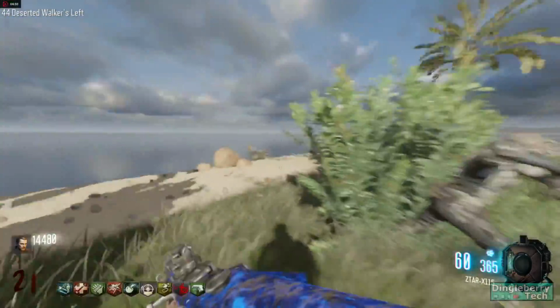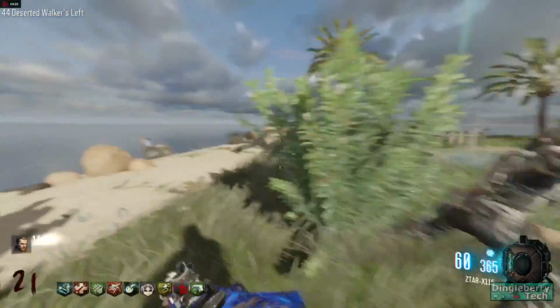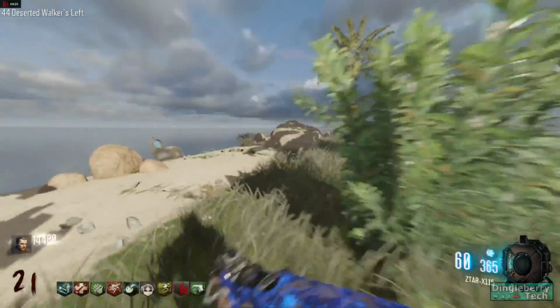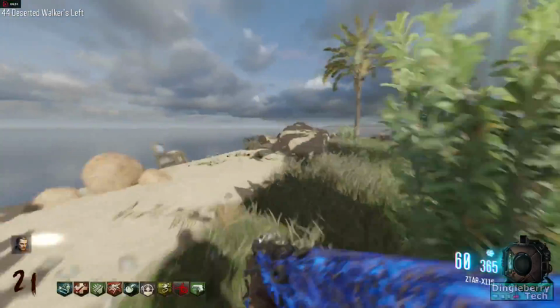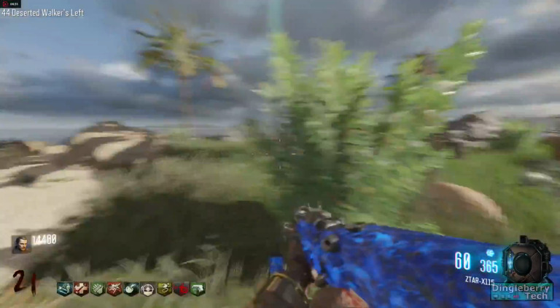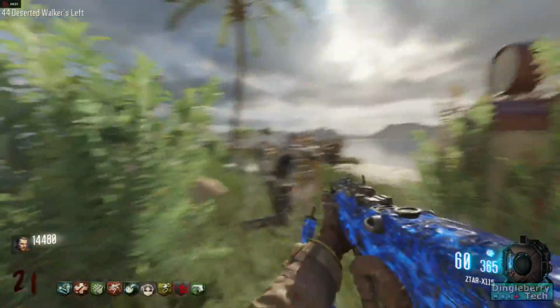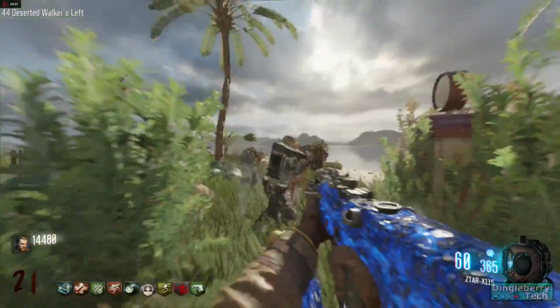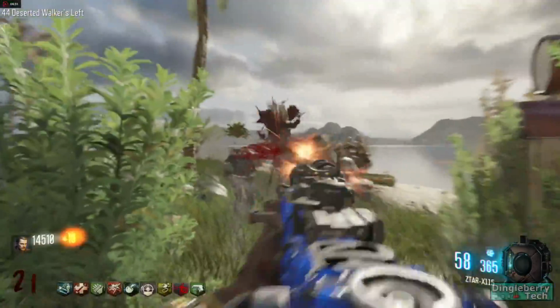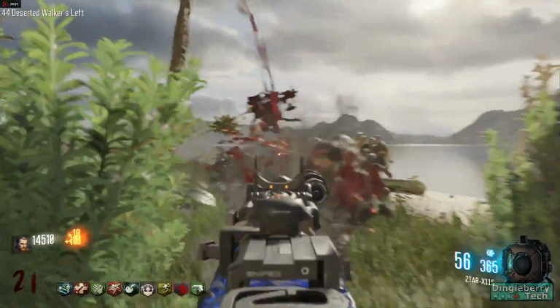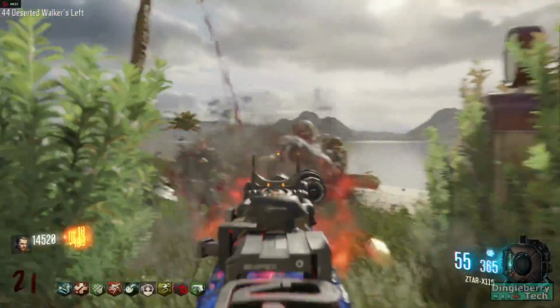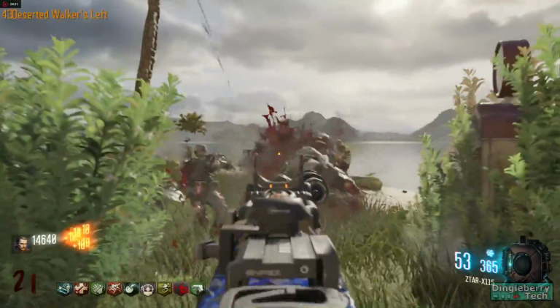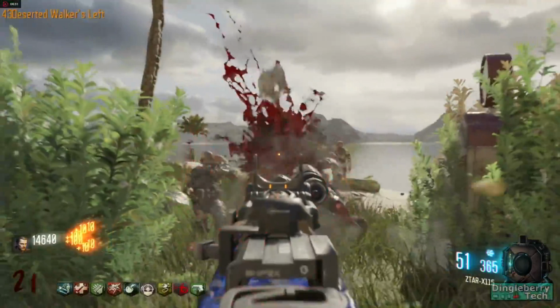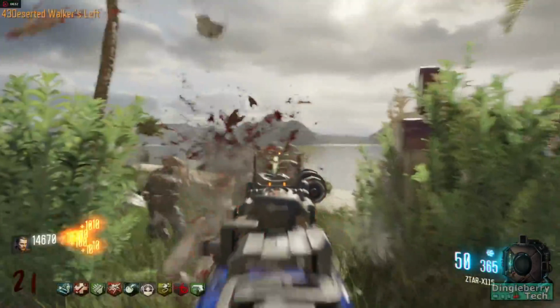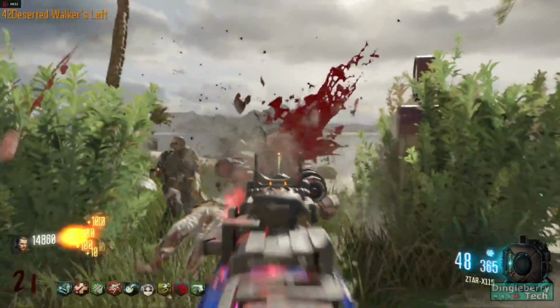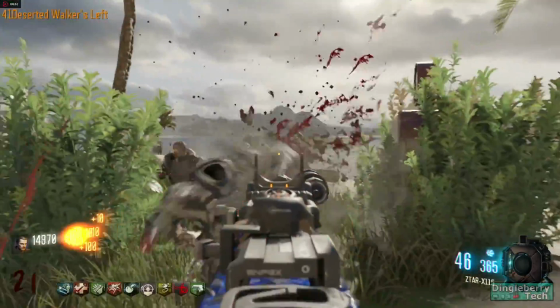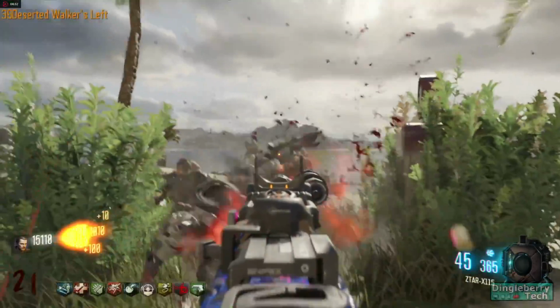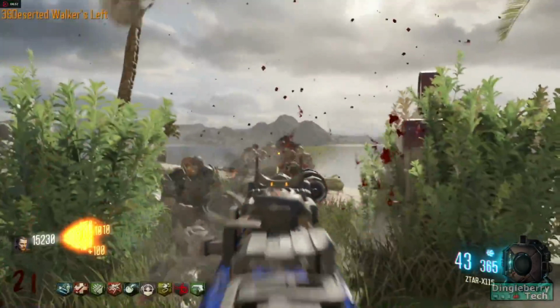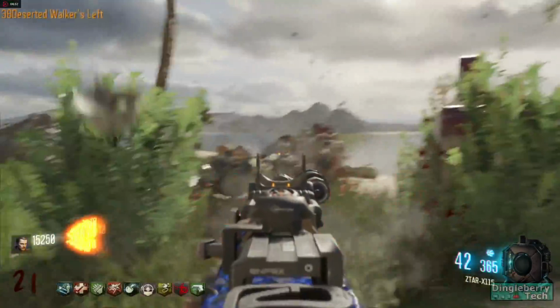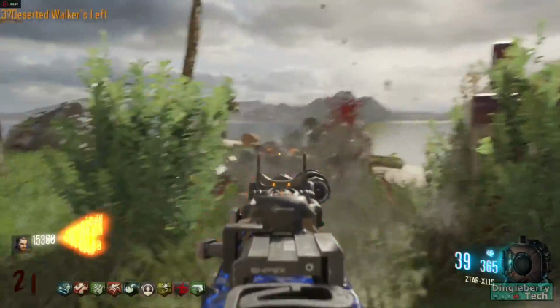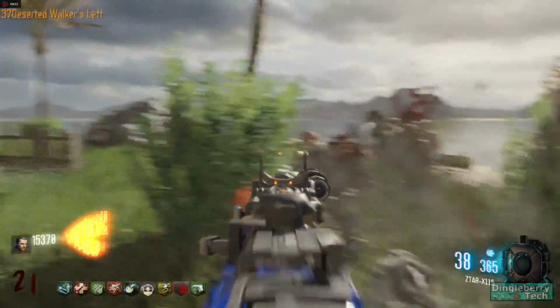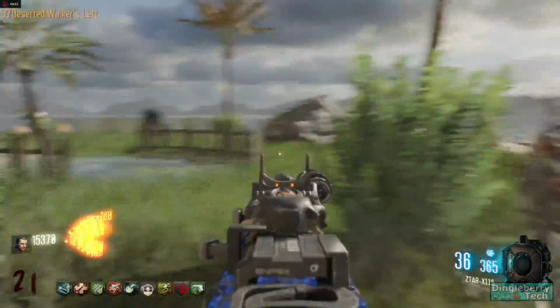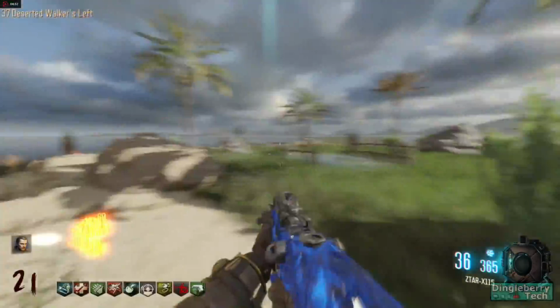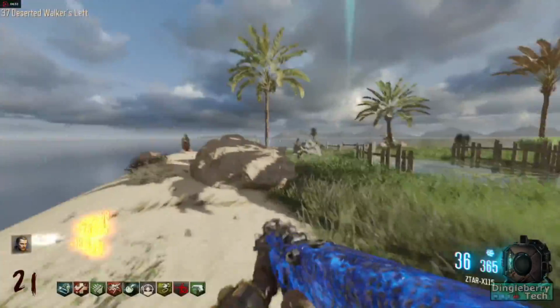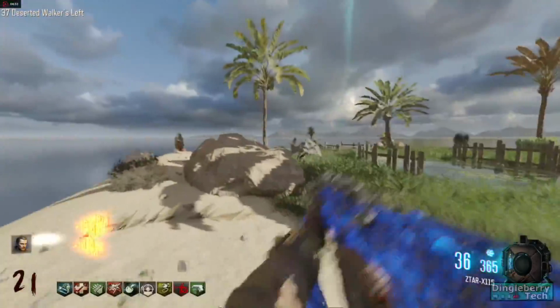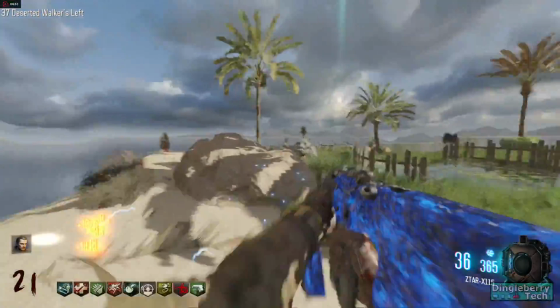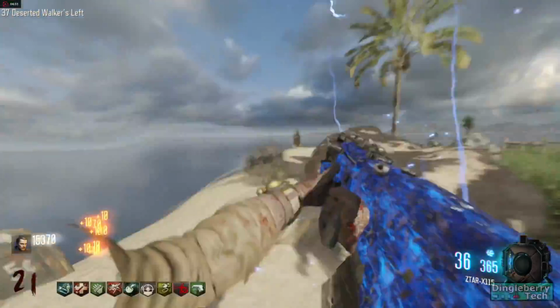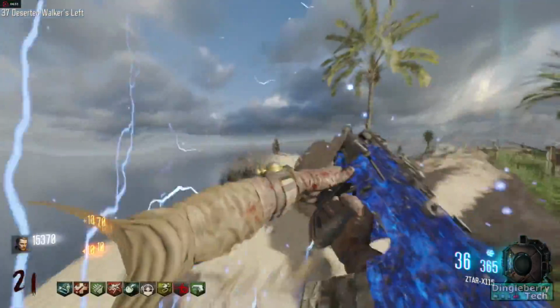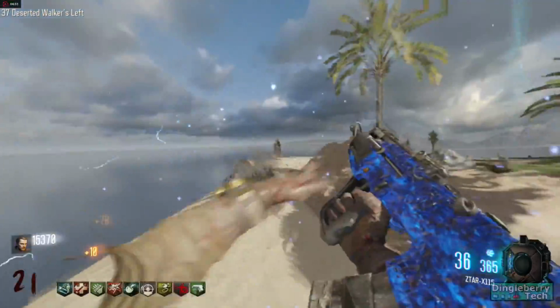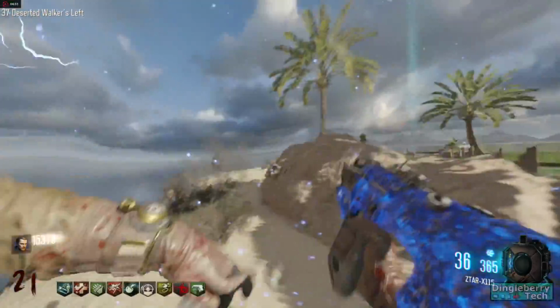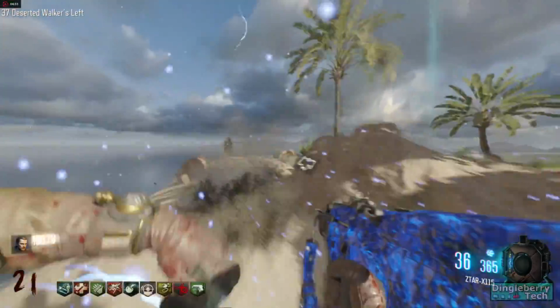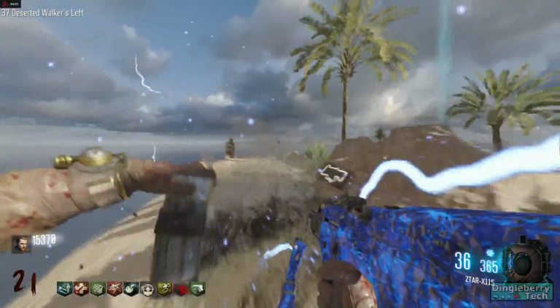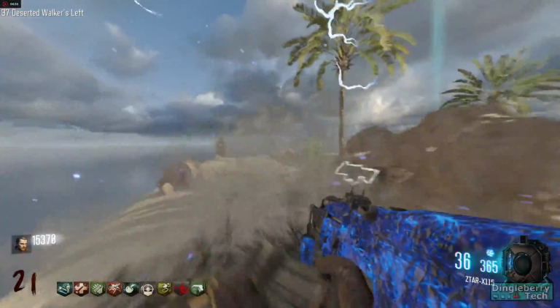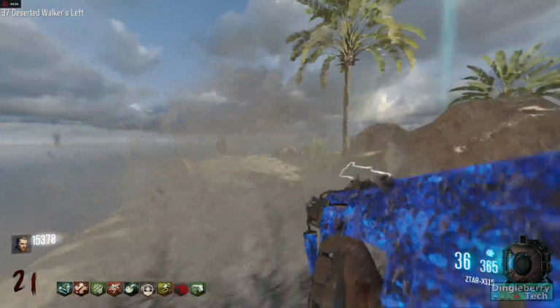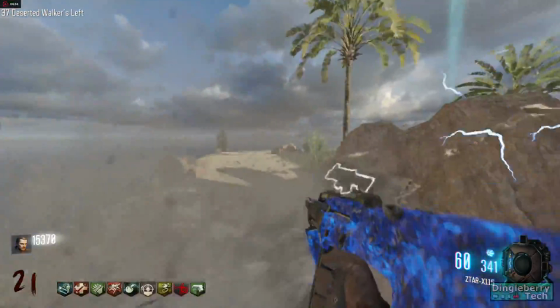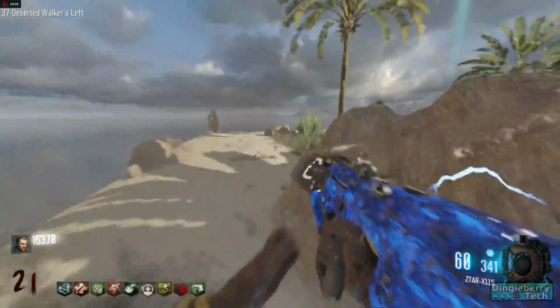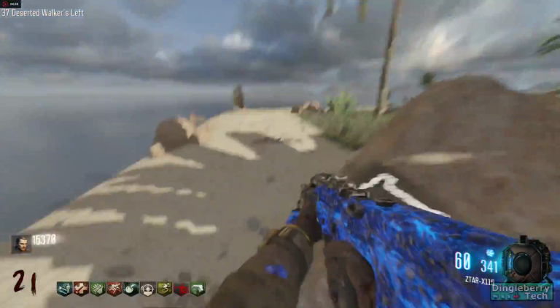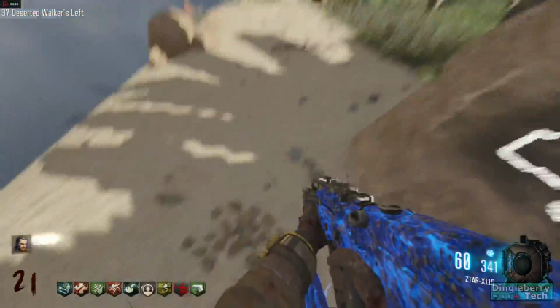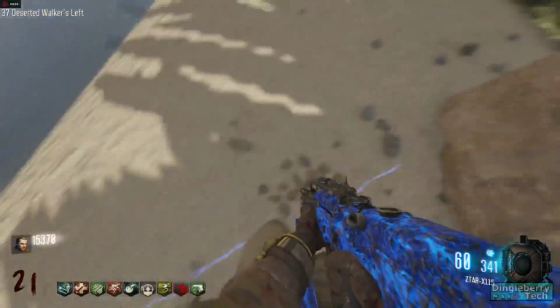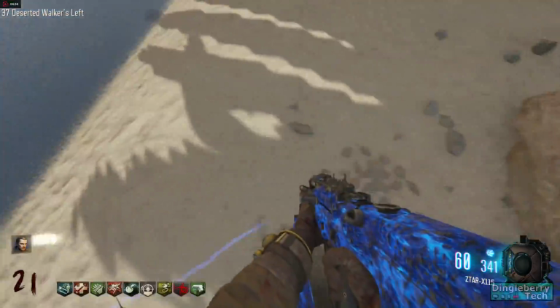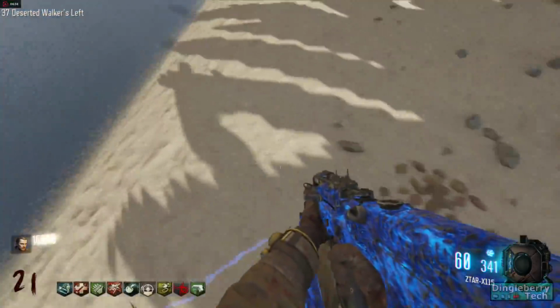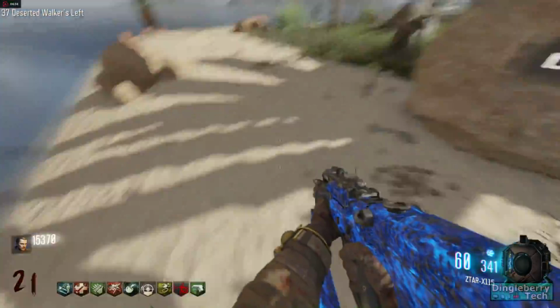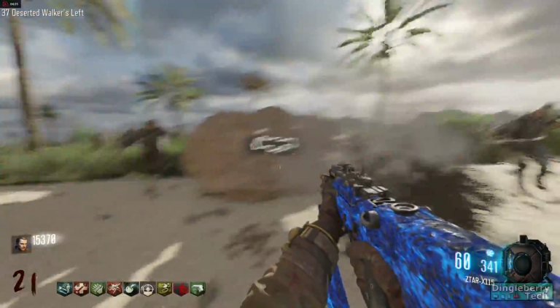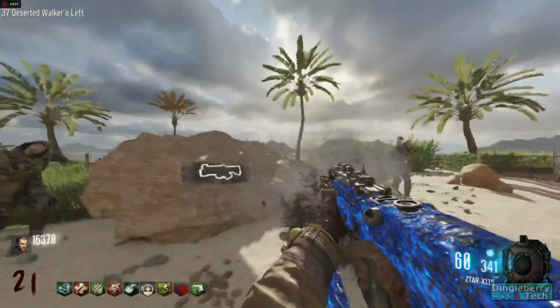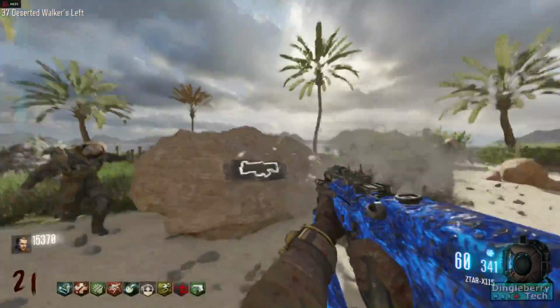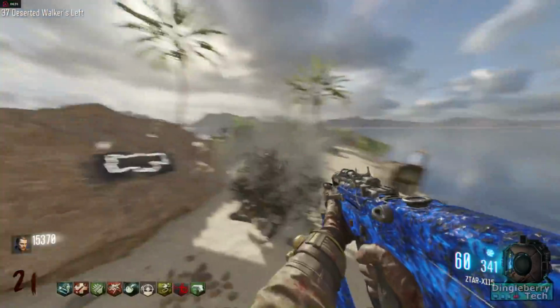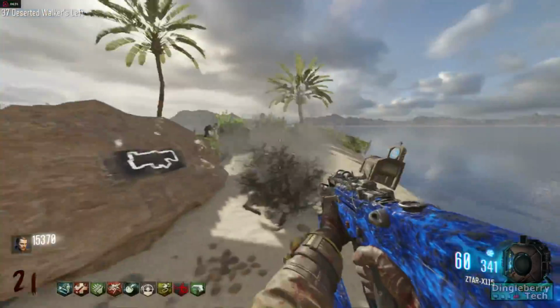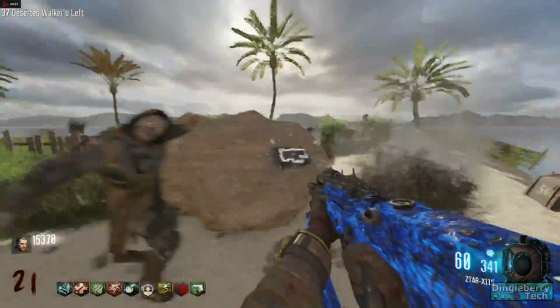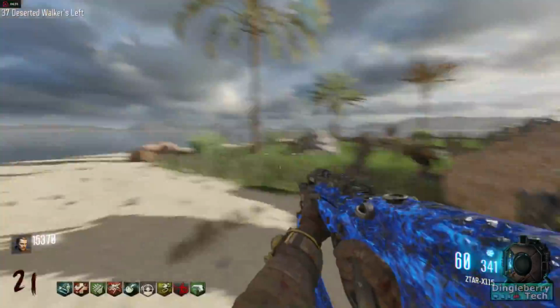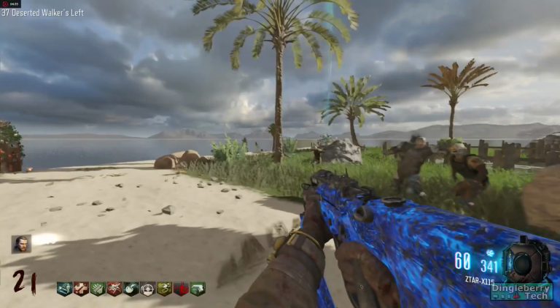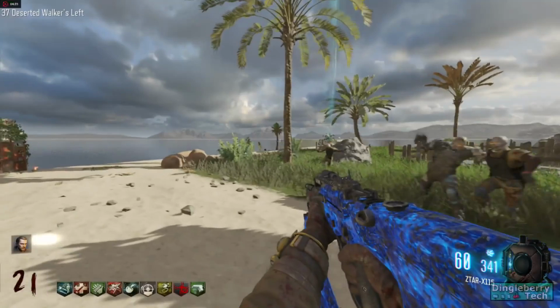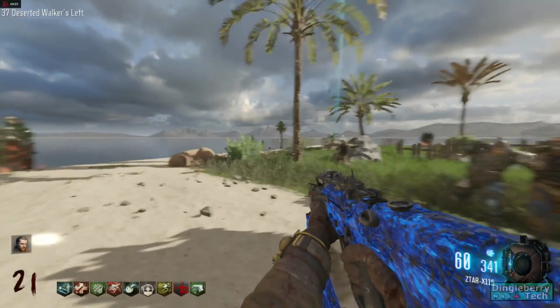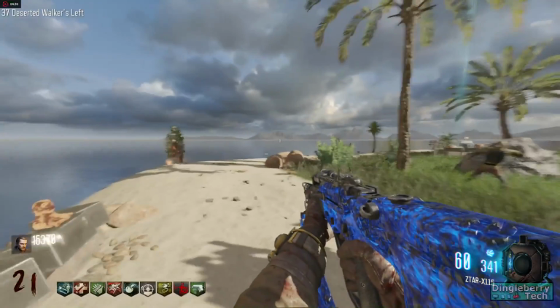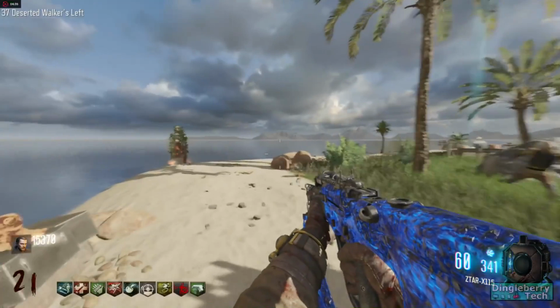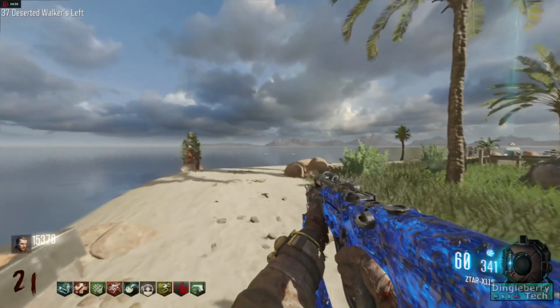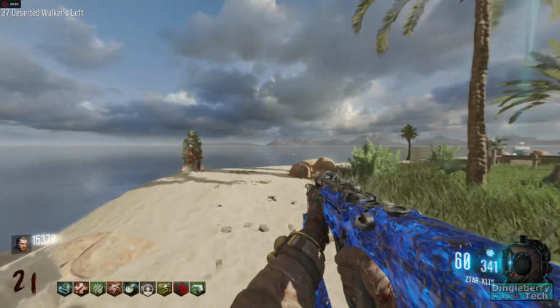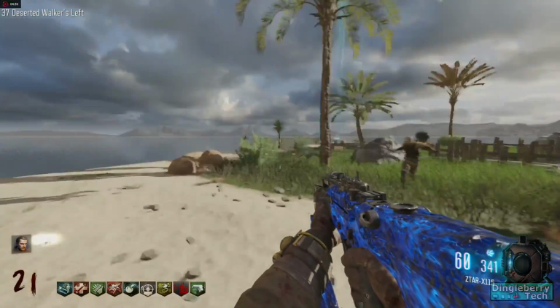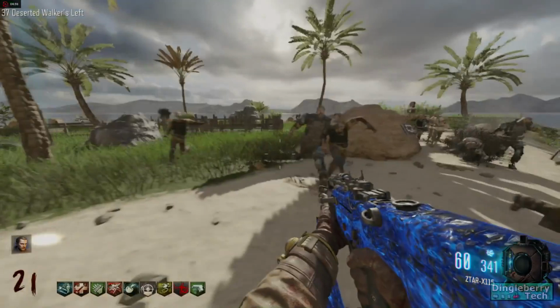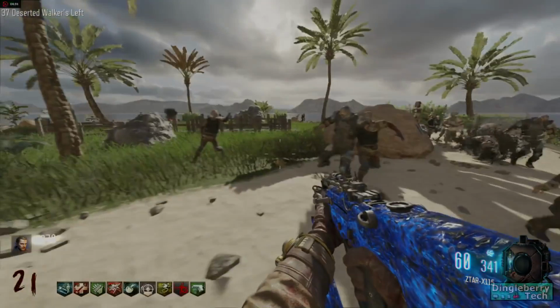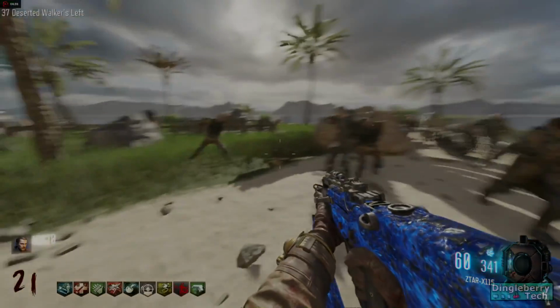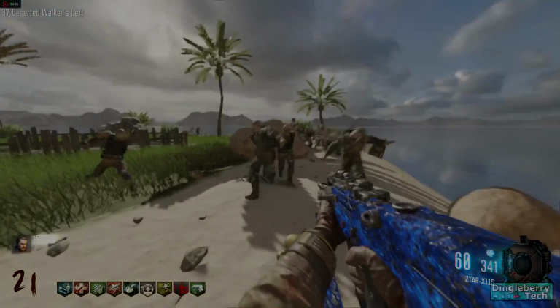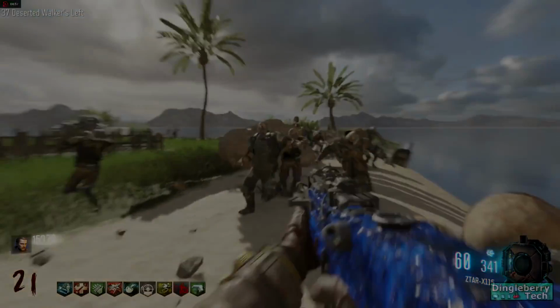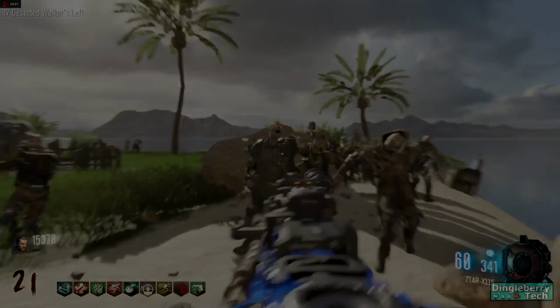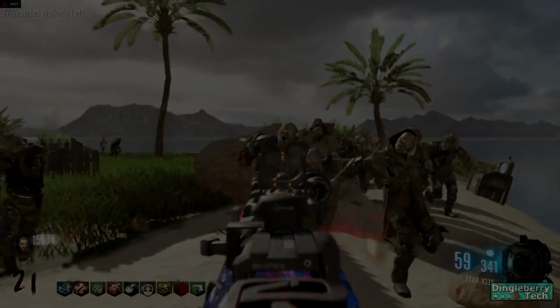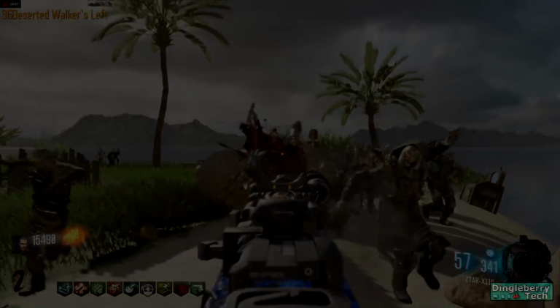Feel free to stick around after the benchmarks and we'll talk a little bit about the results that we got. So without further ado, let's jump right into the benchmarks.